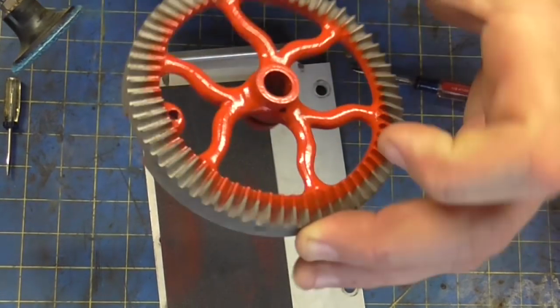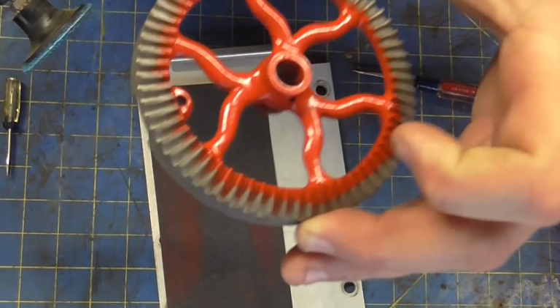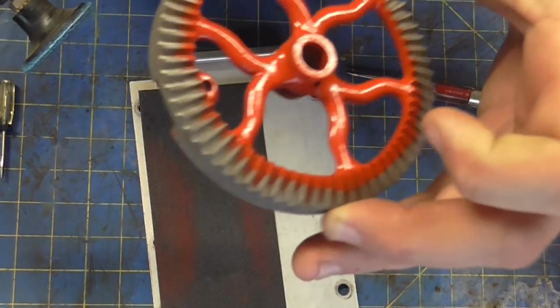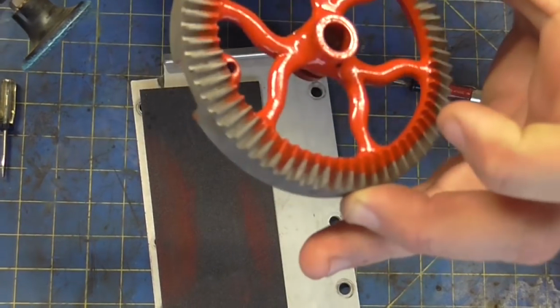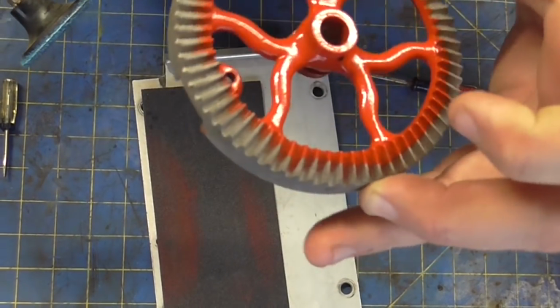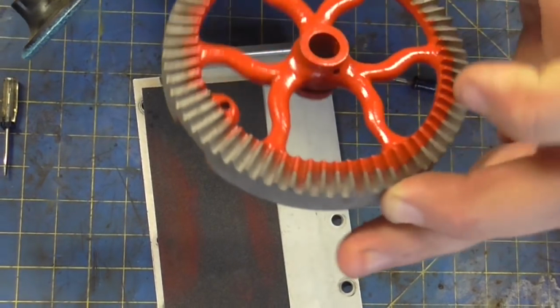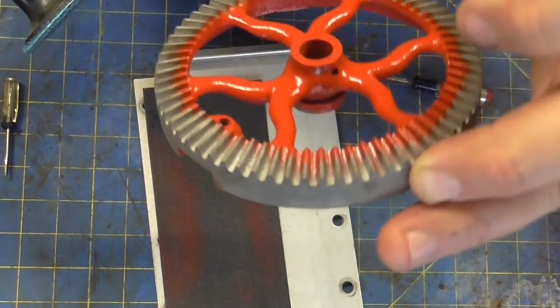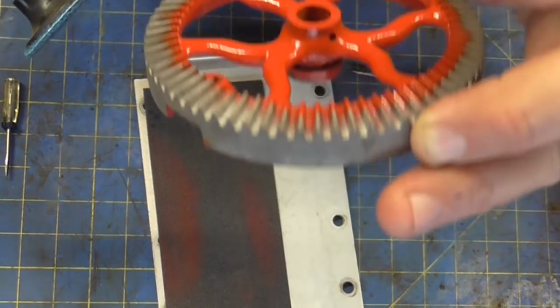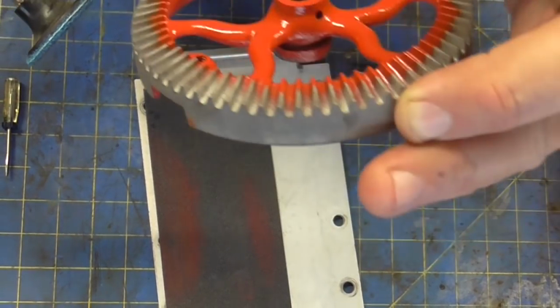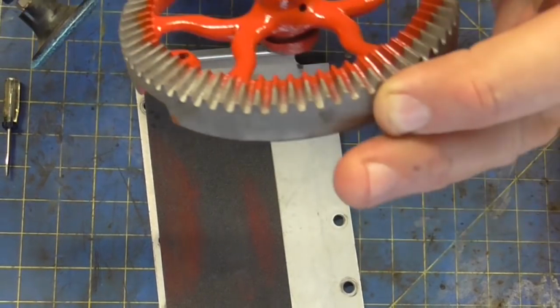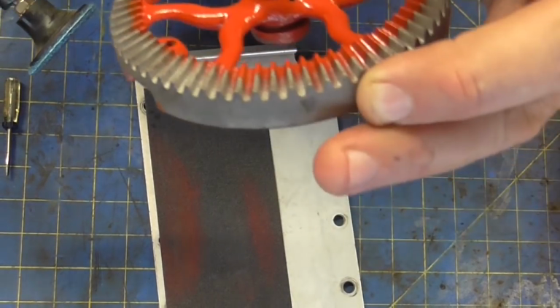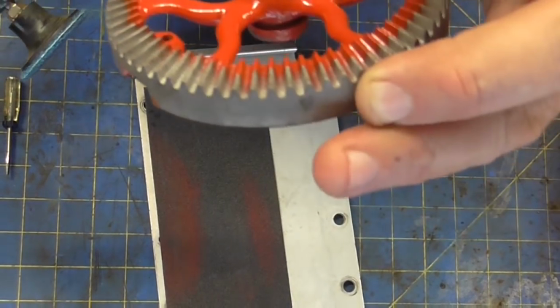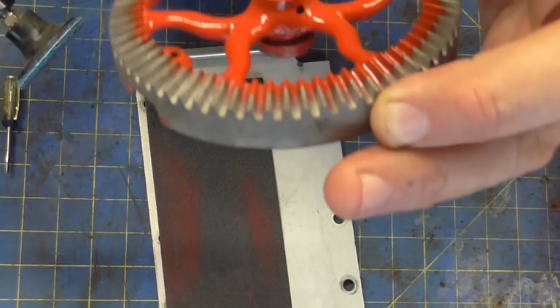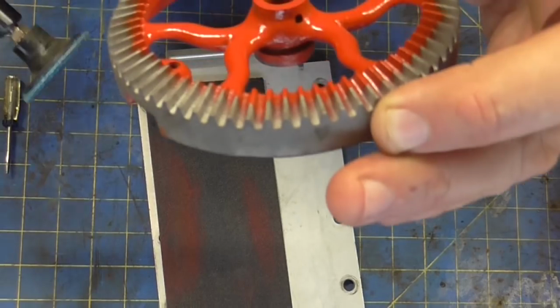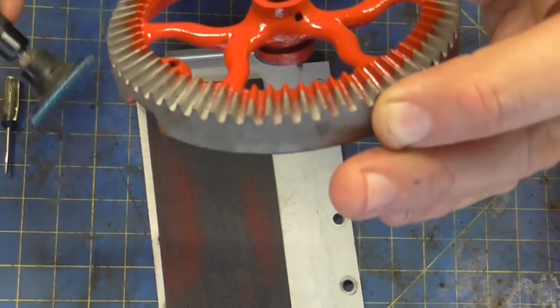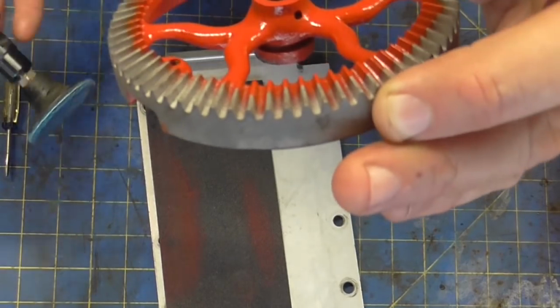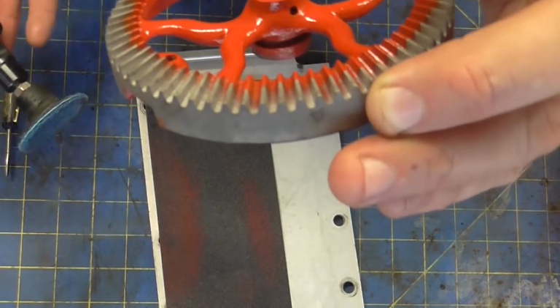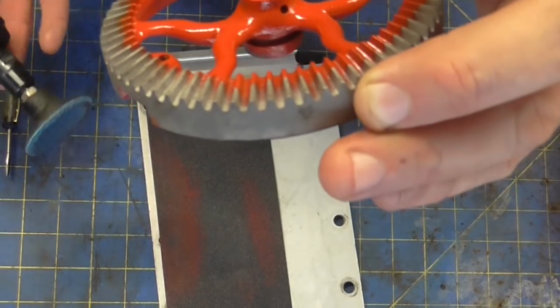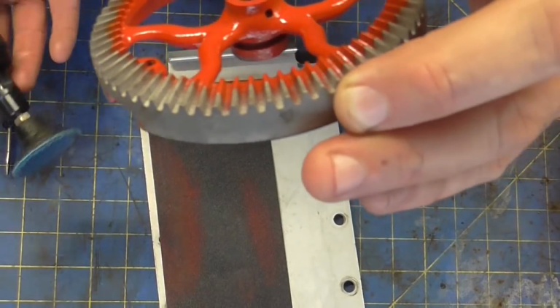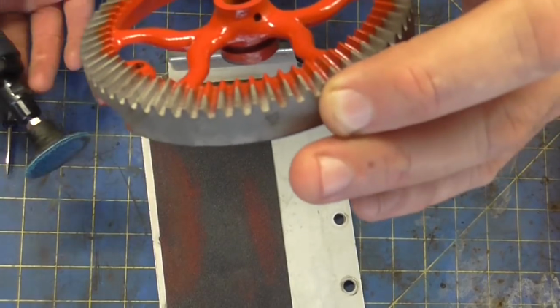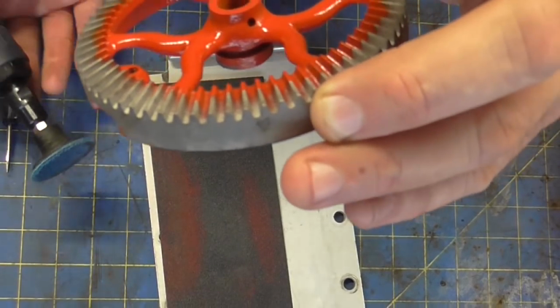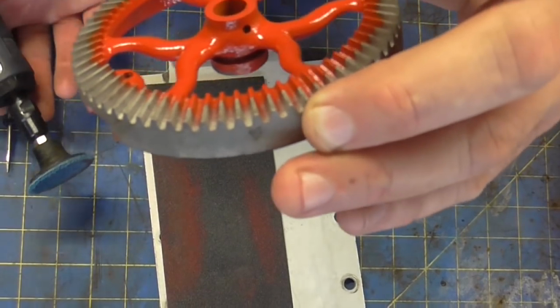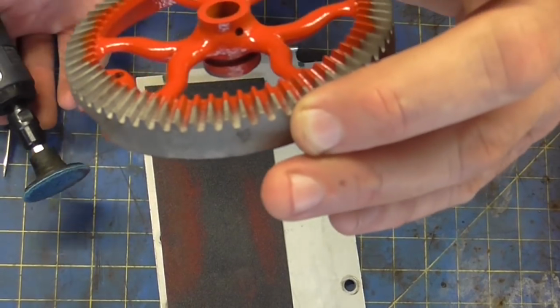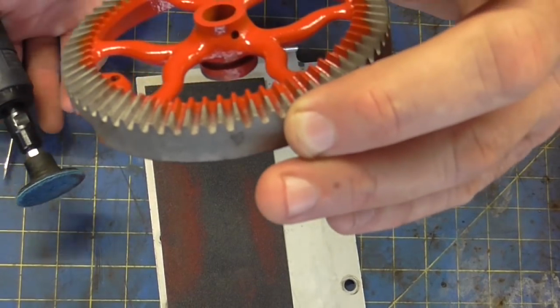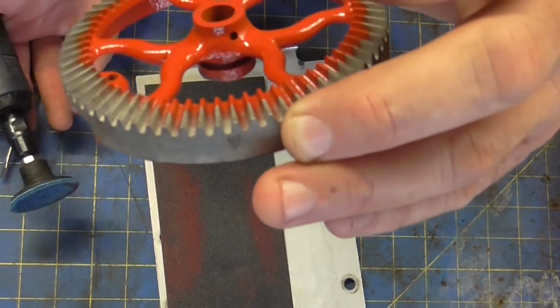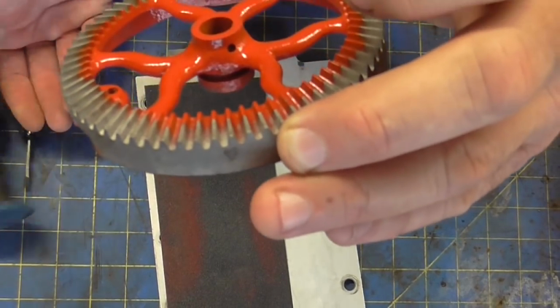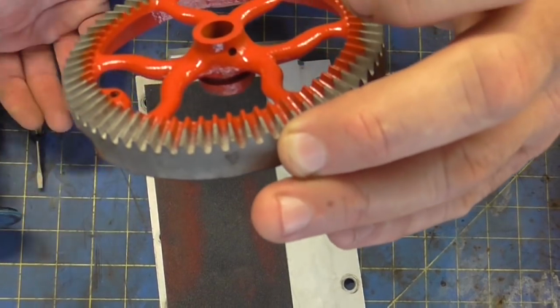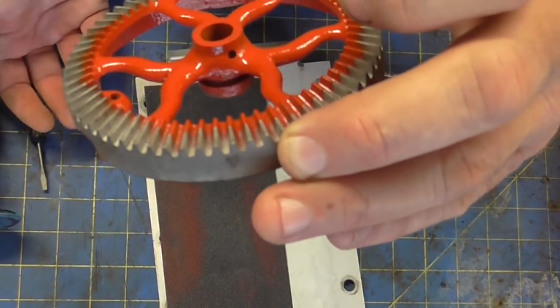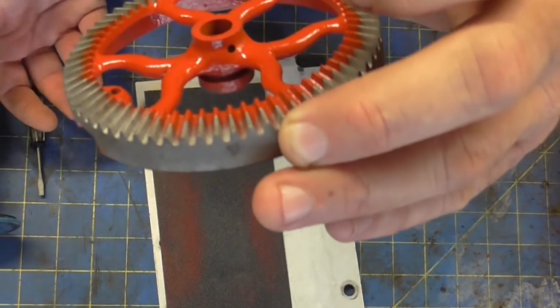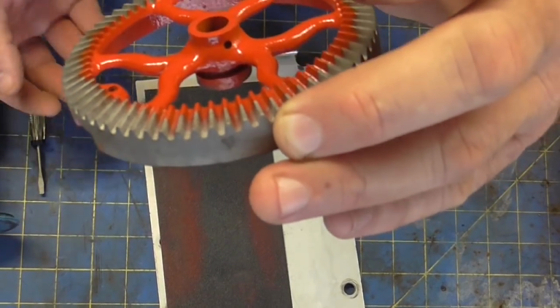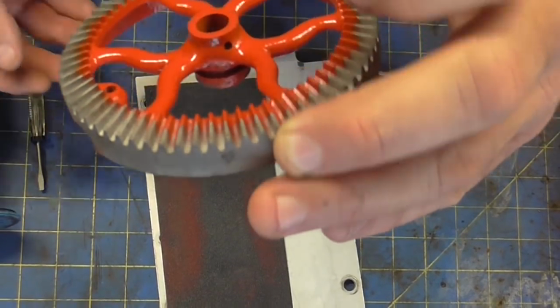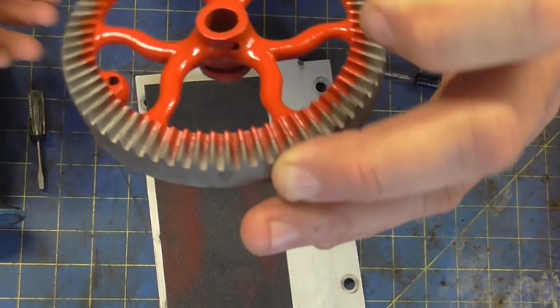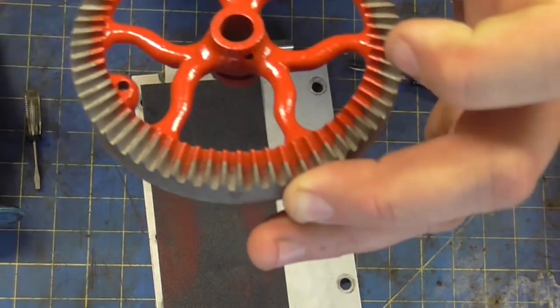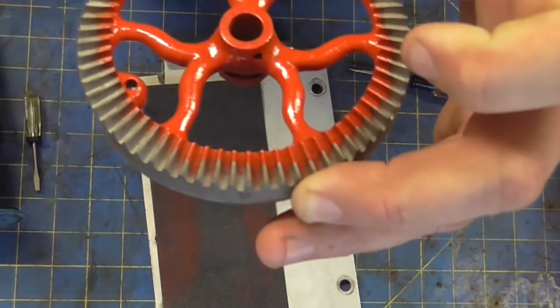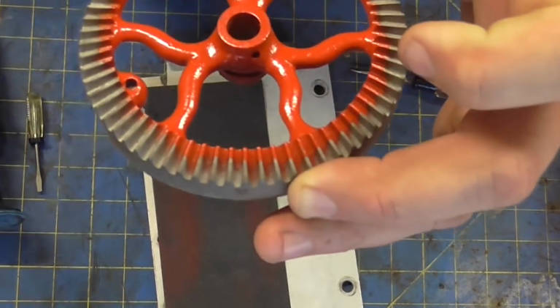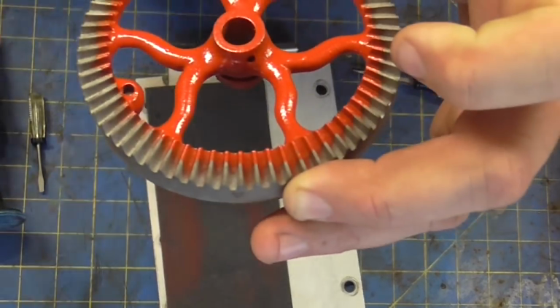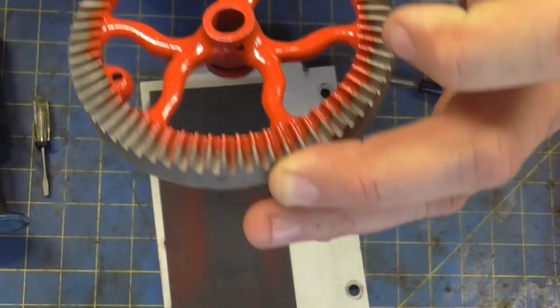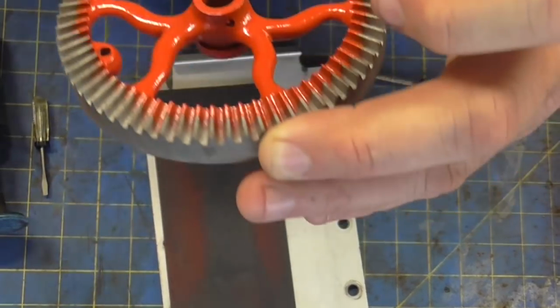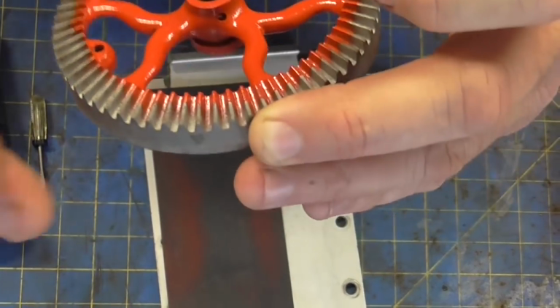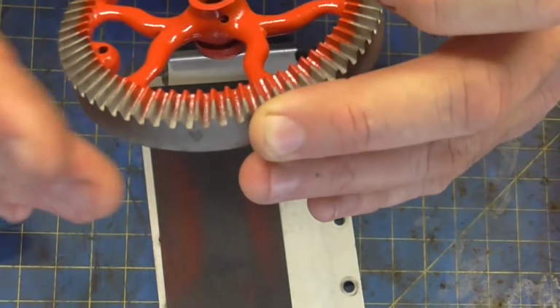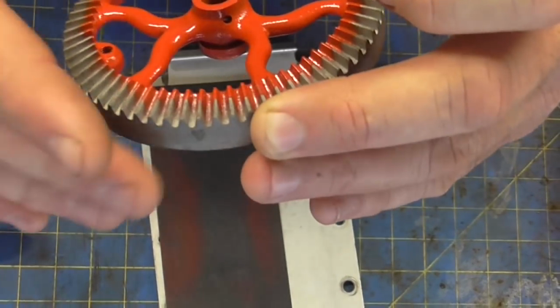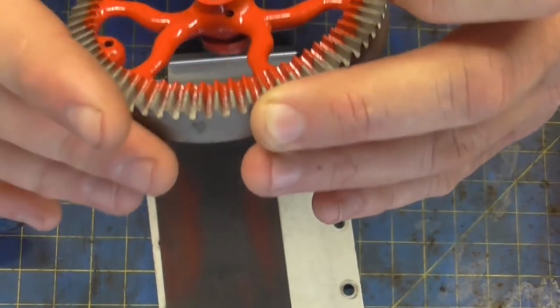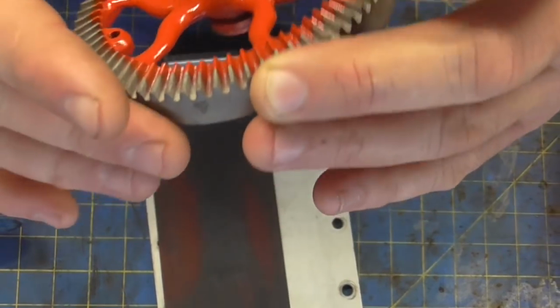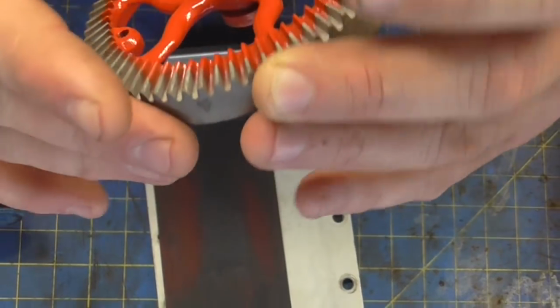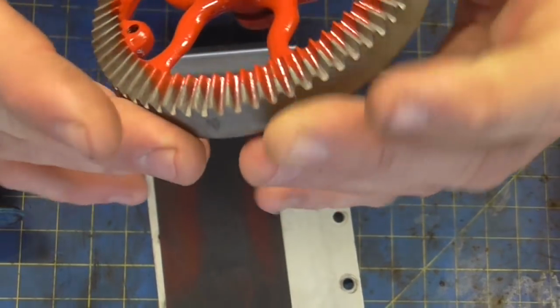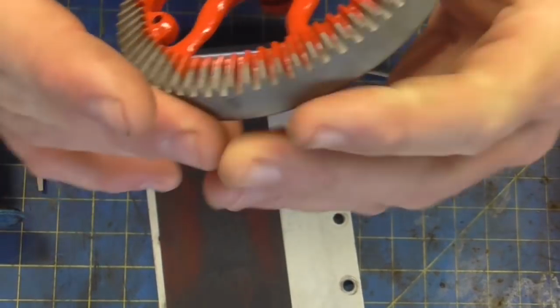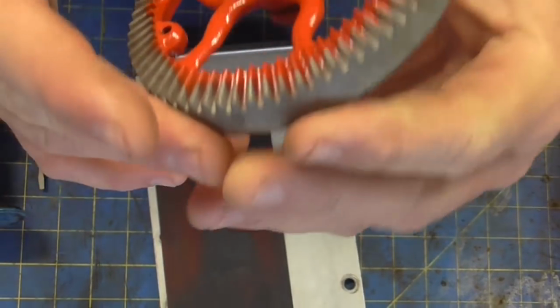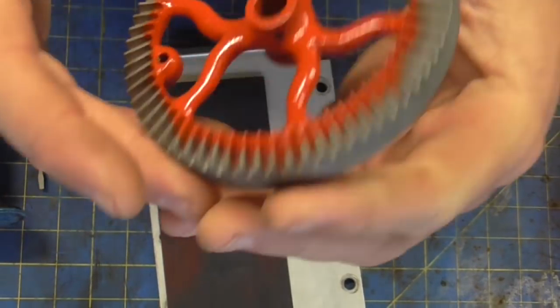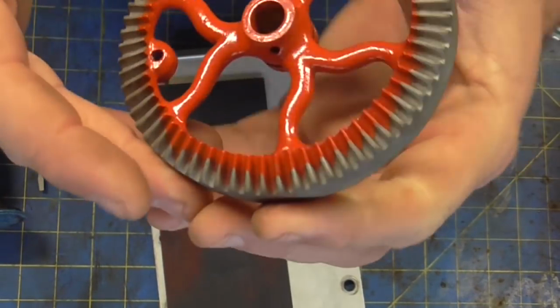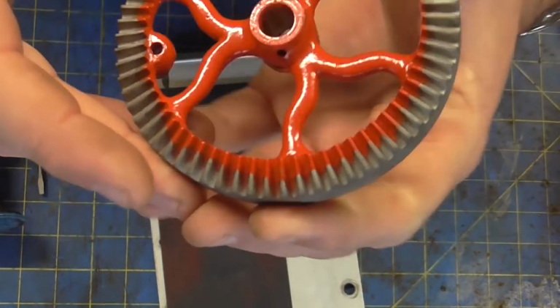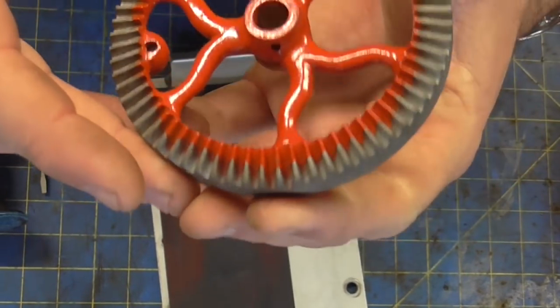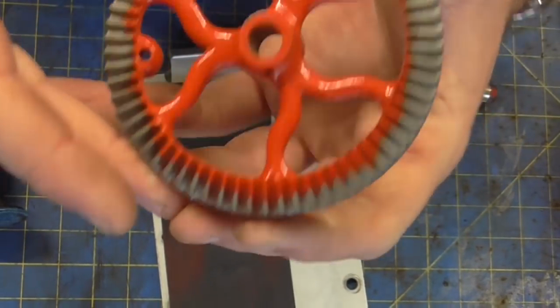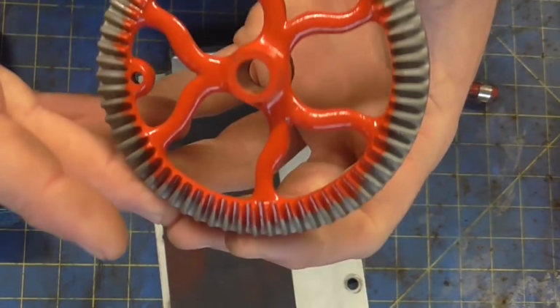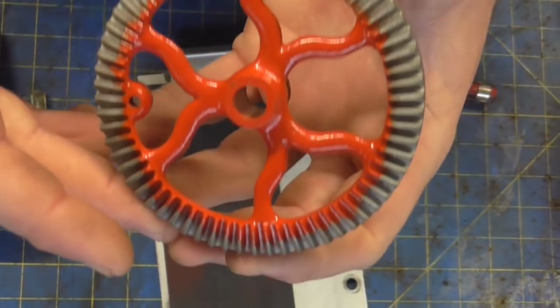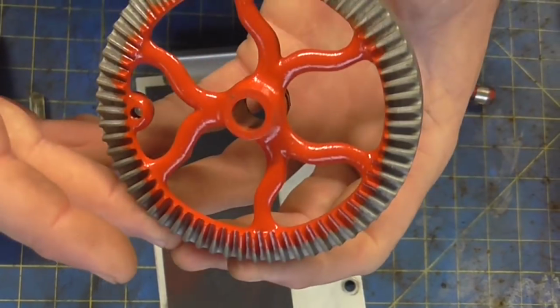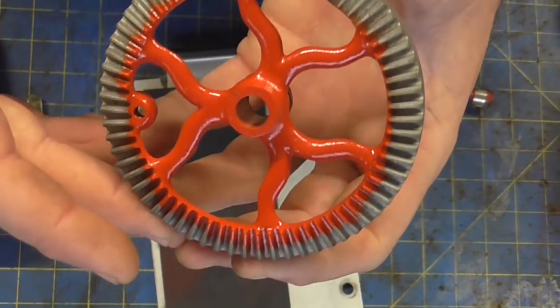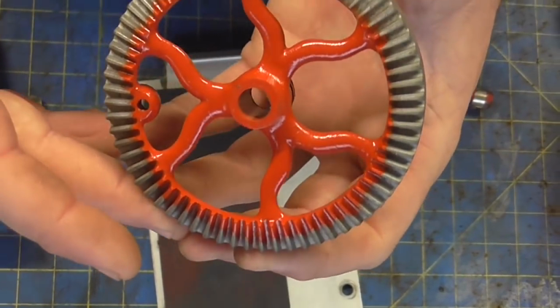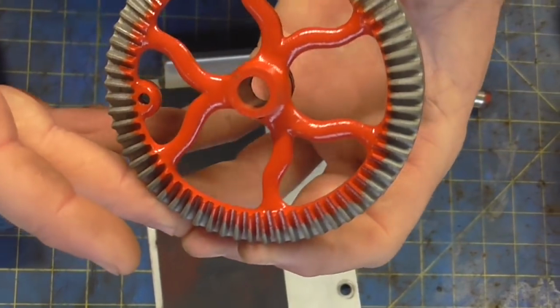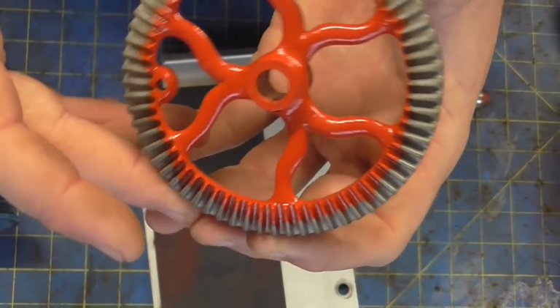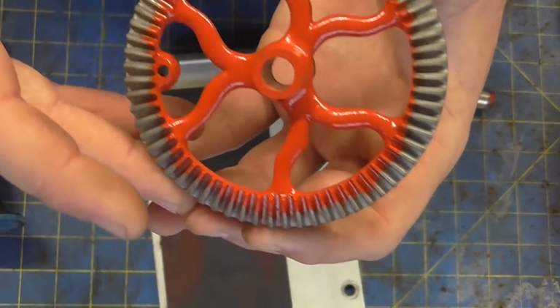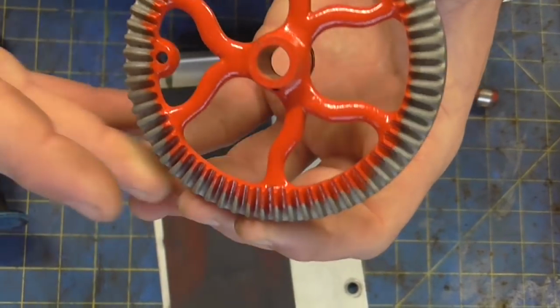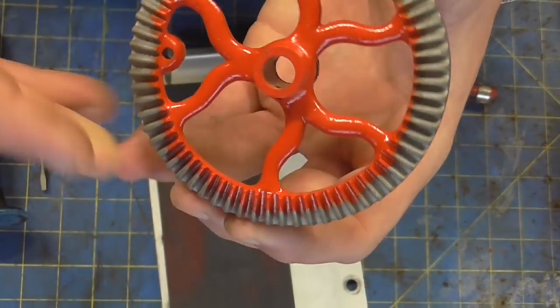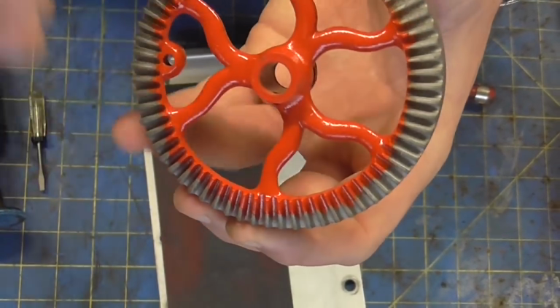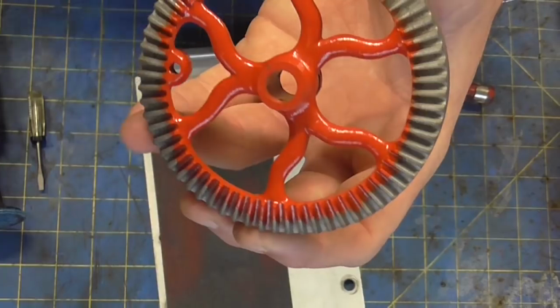Alright, now this is going to be a little bit more delicate. I'm going to take it over to the wire wheel. That's never a good video, so I'm just going to bring you back and let you know how that worked out.